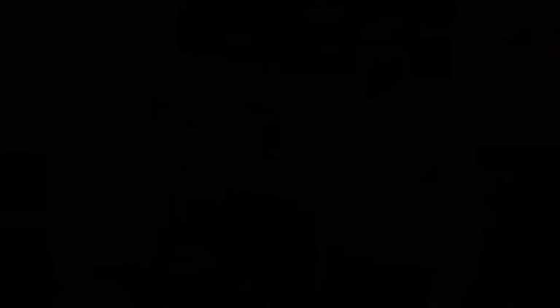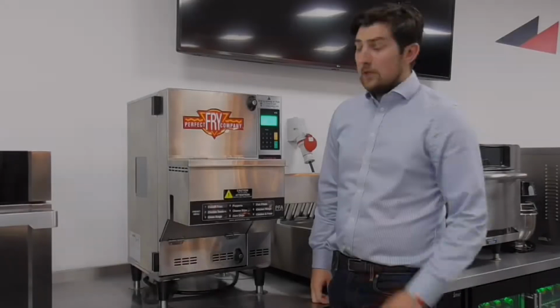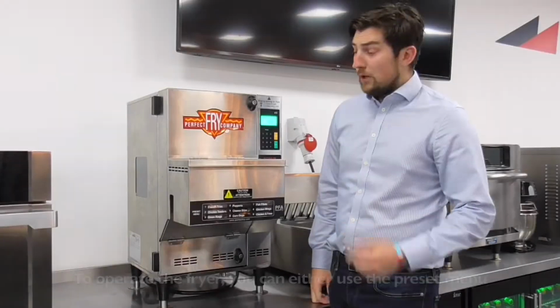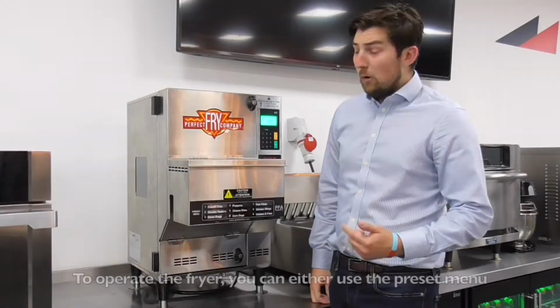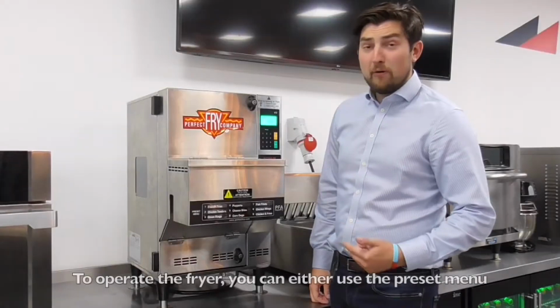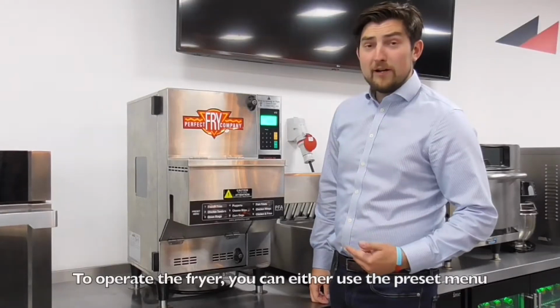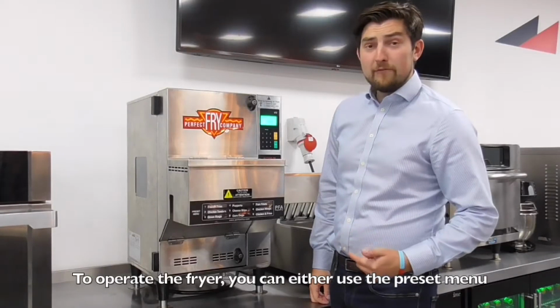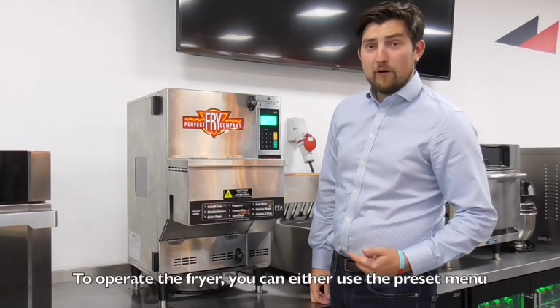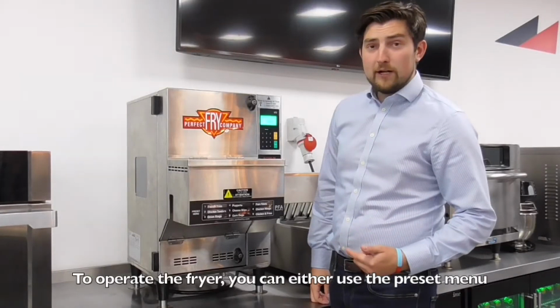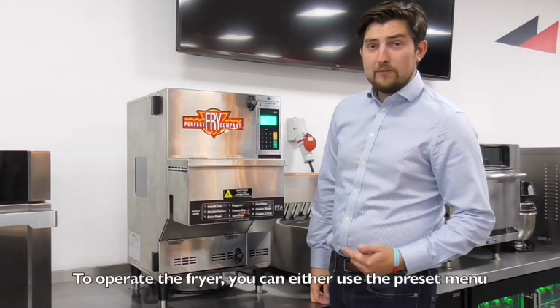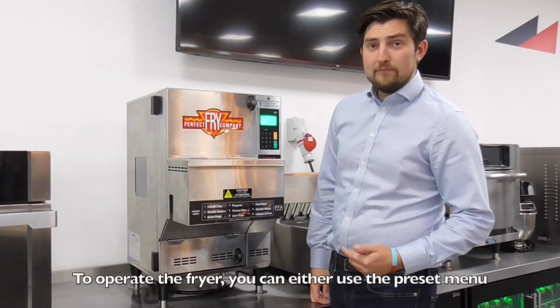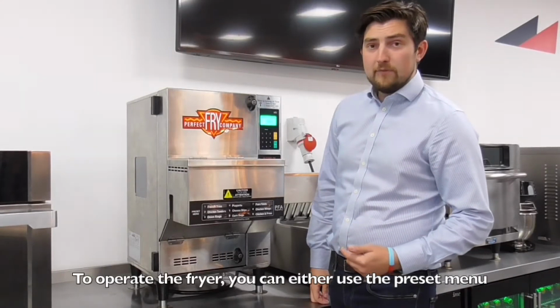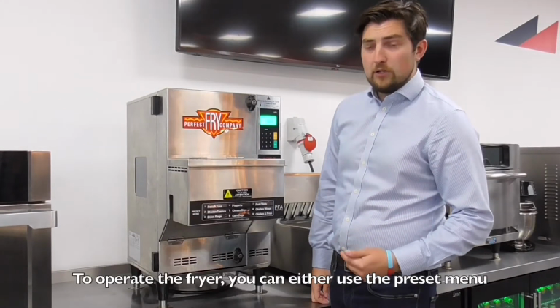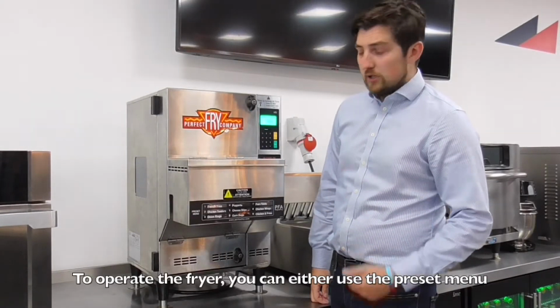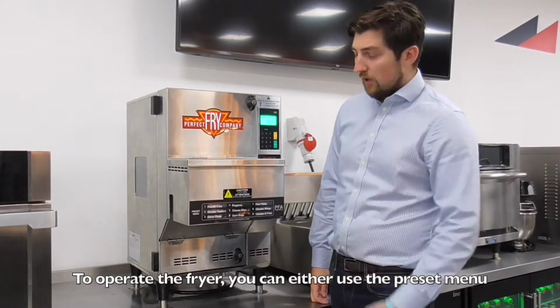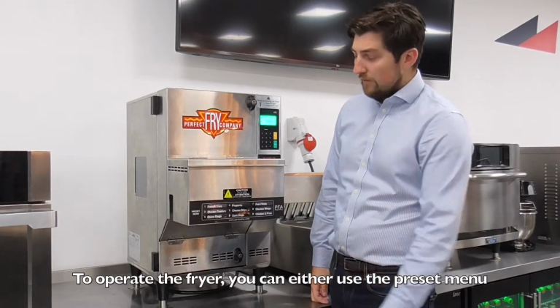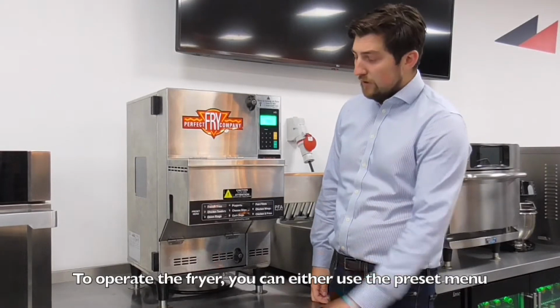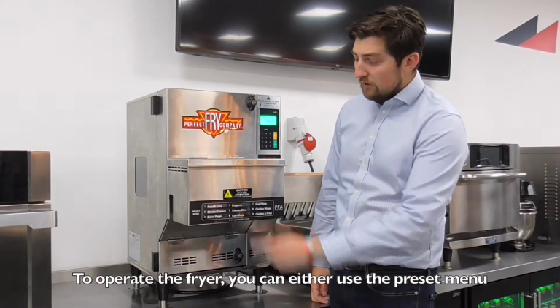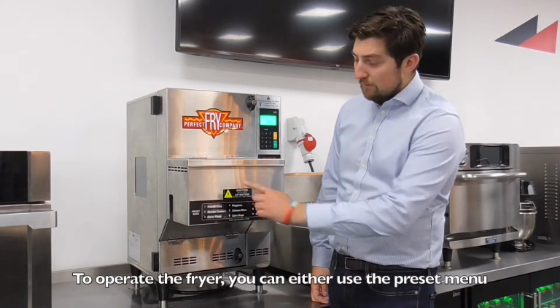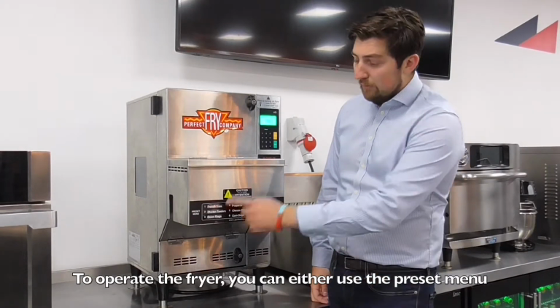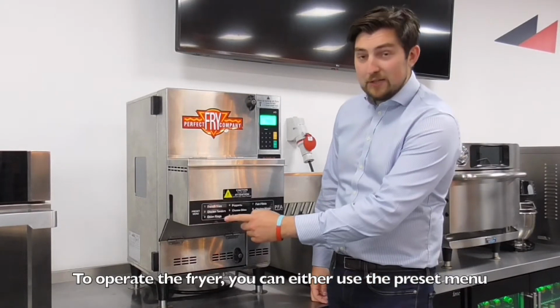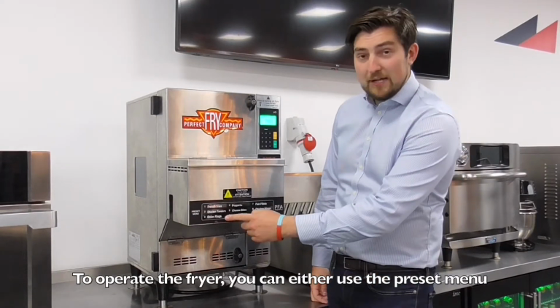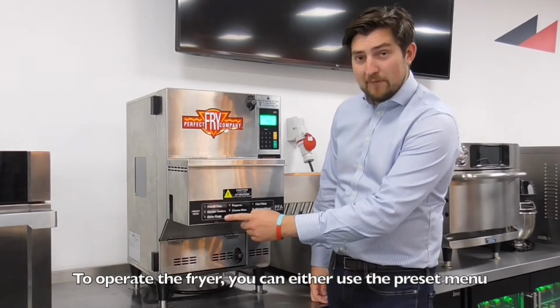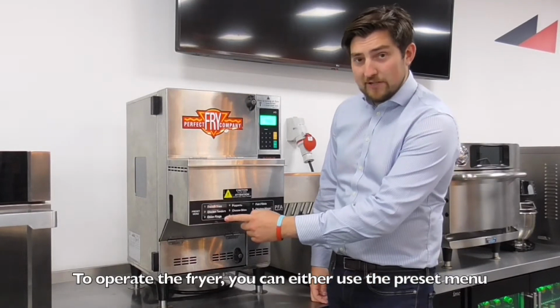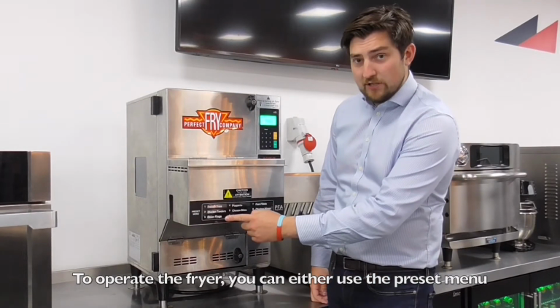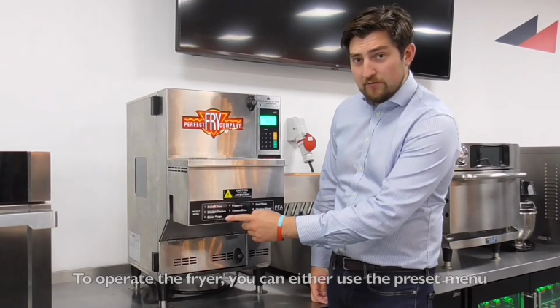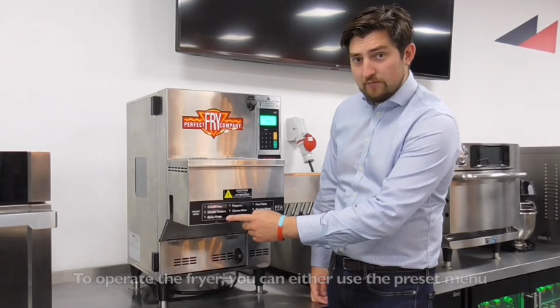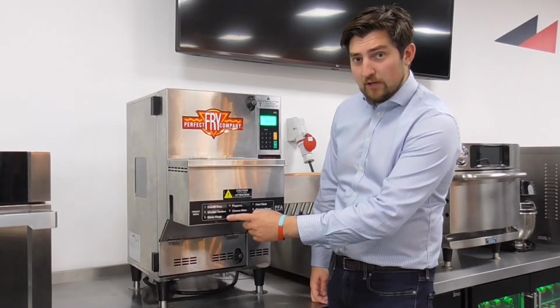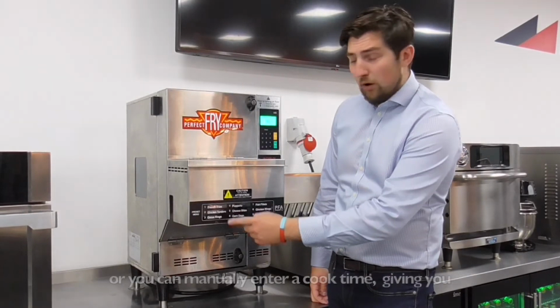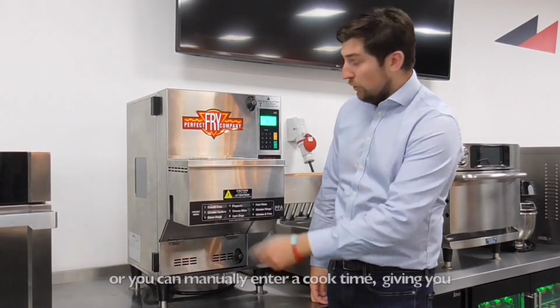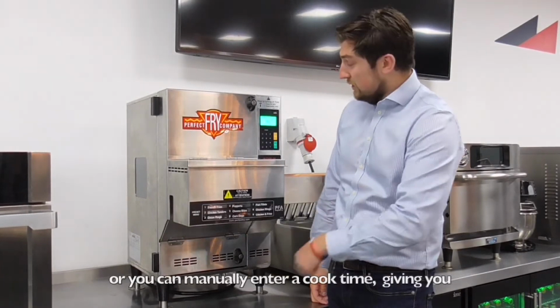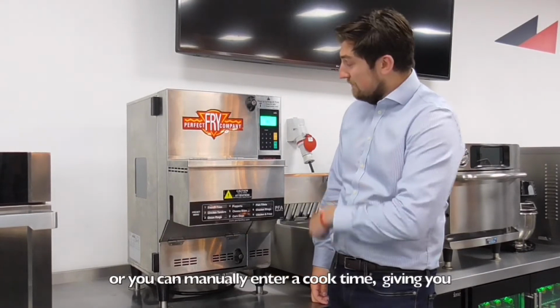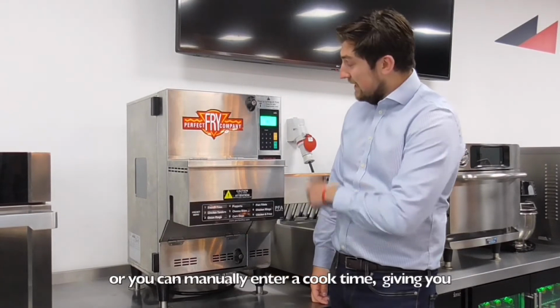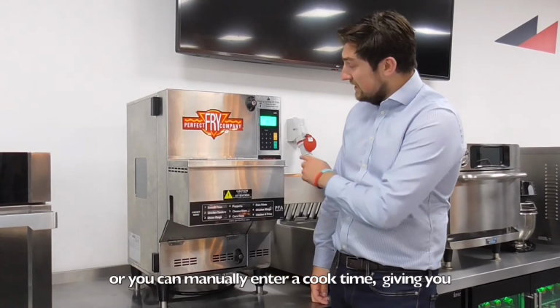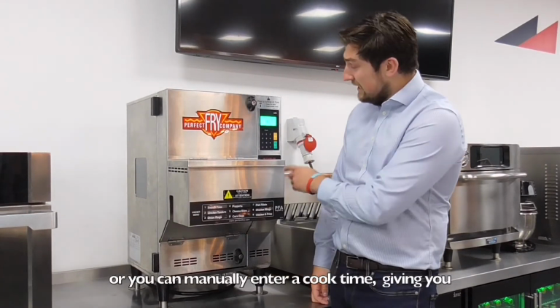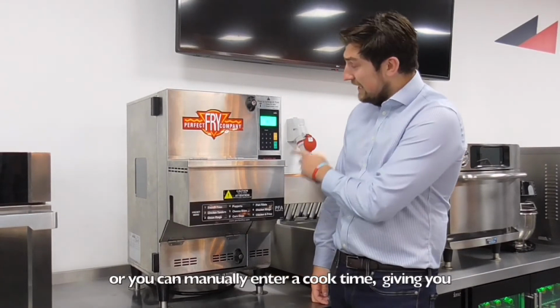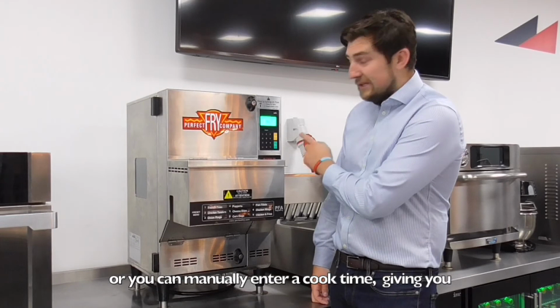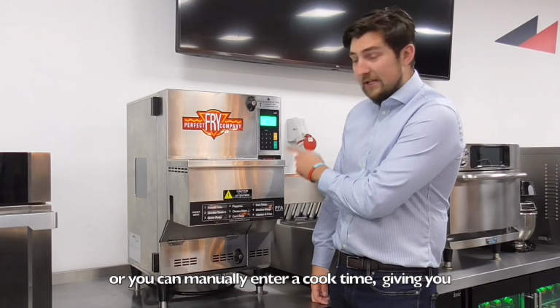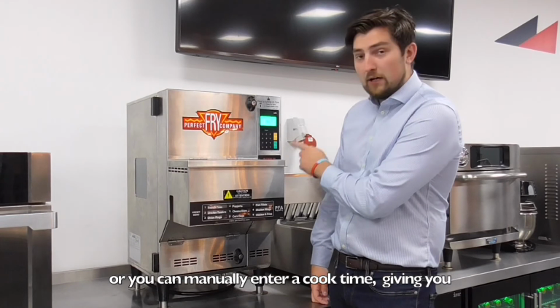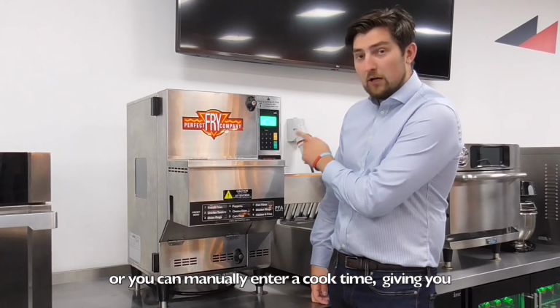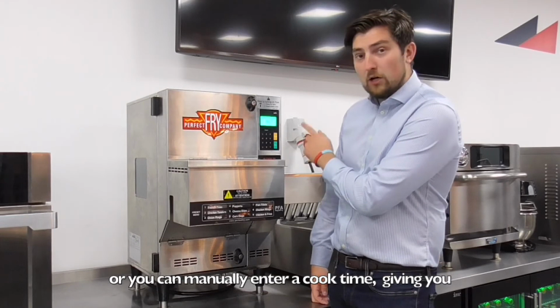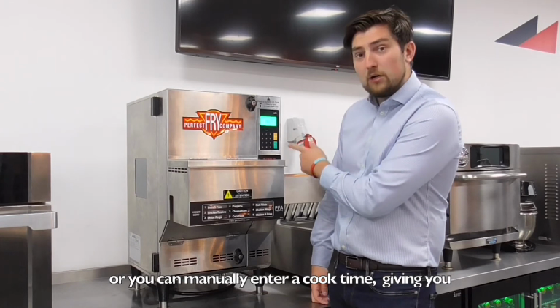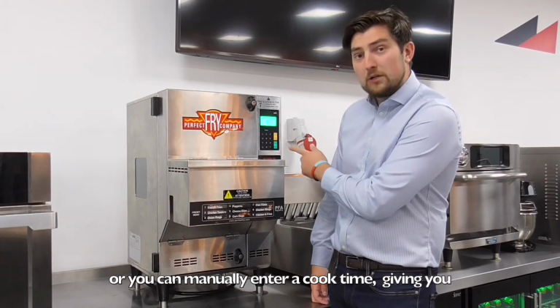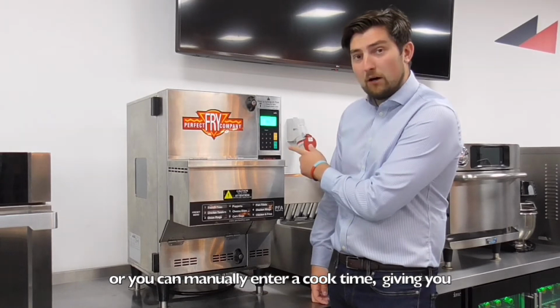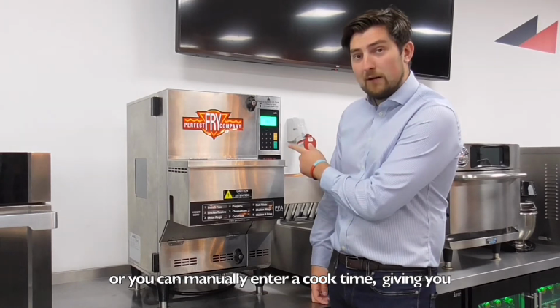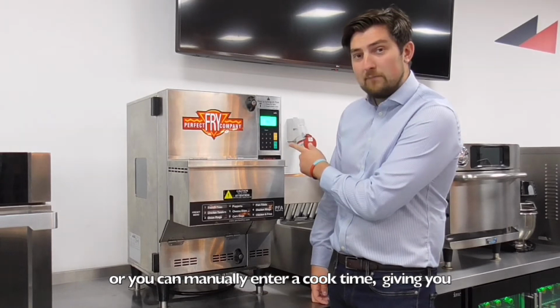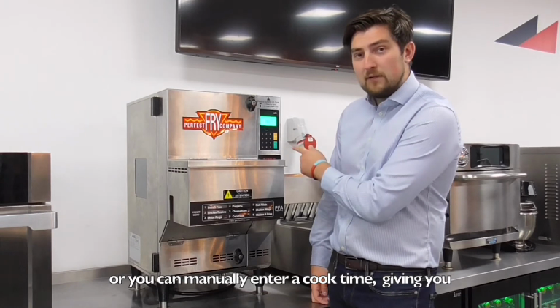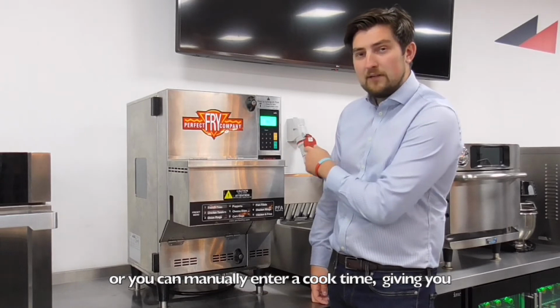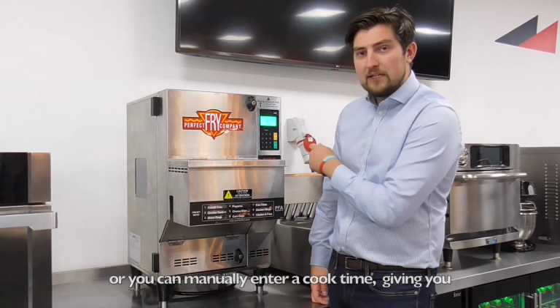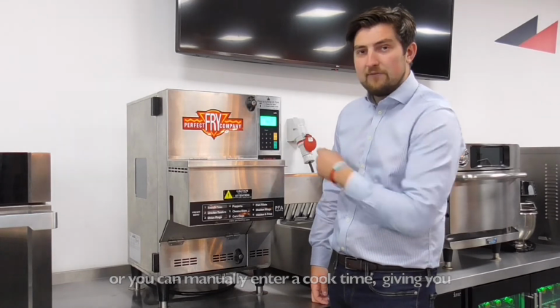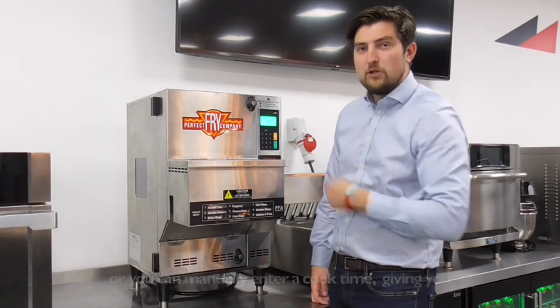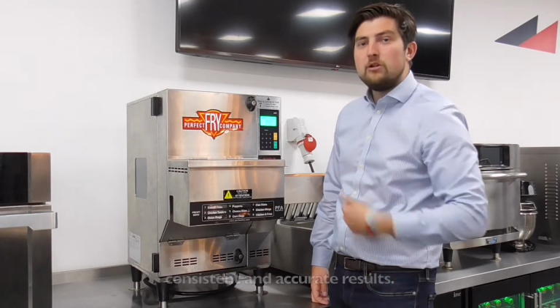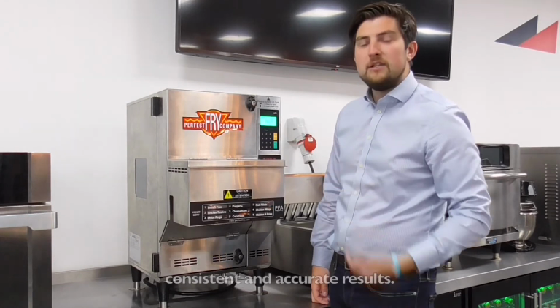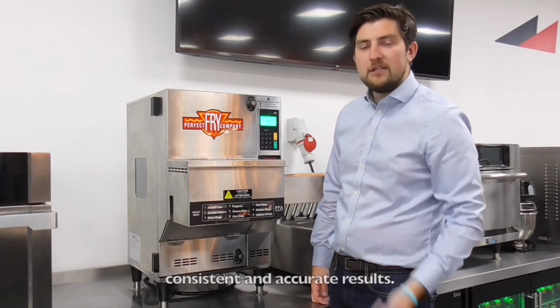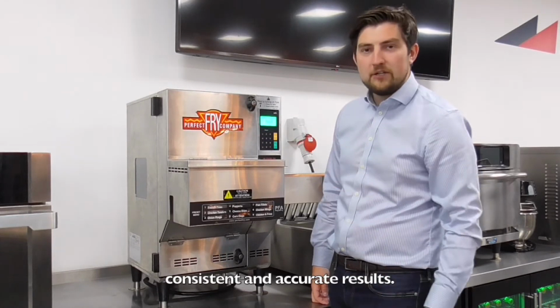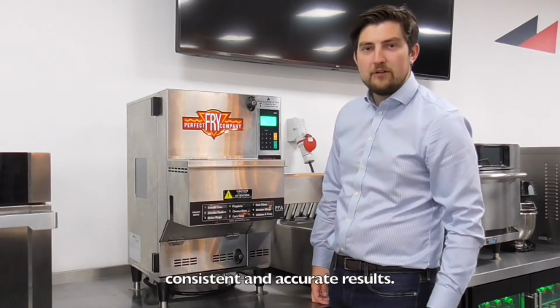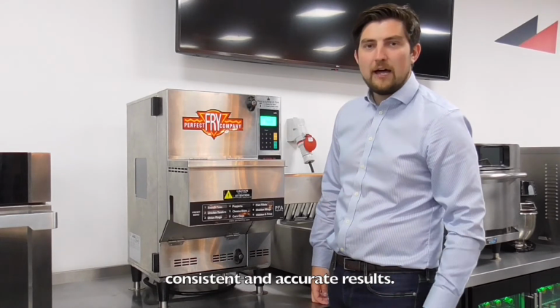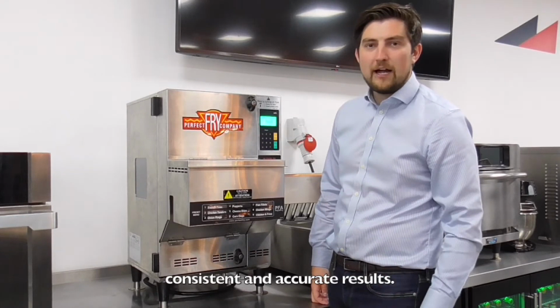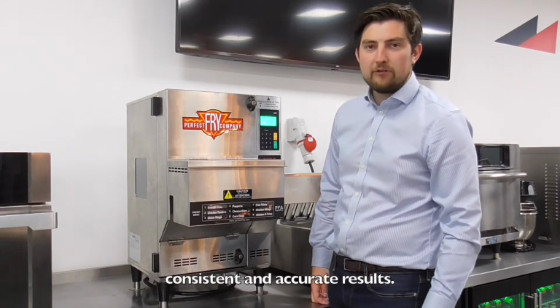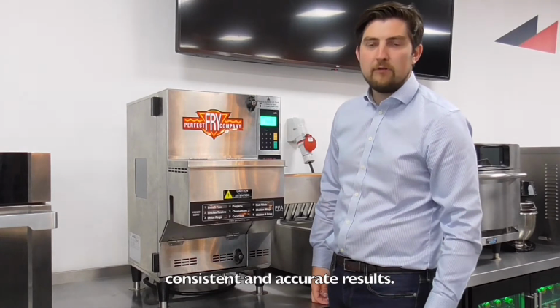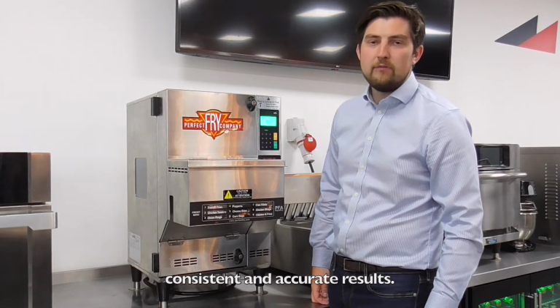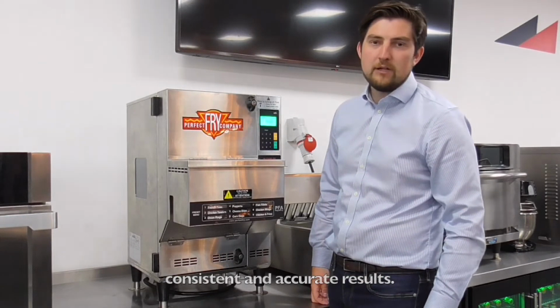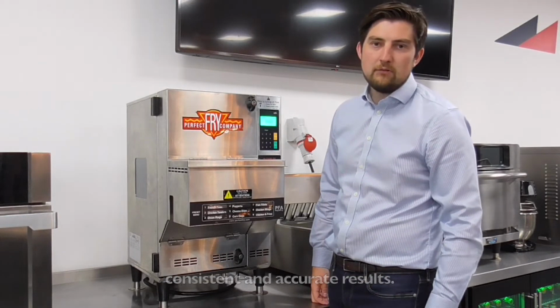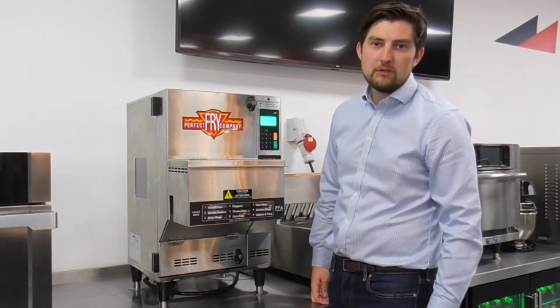To operate the fryer, you can either use the preset menu or you can manually enter a cook time, giving you consistent, accurate results.